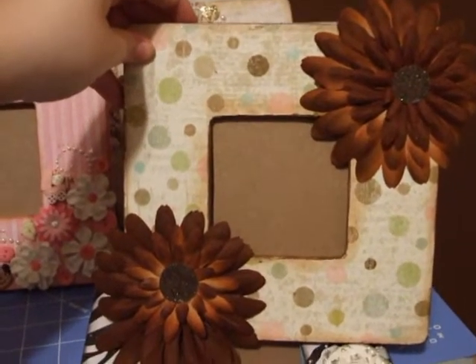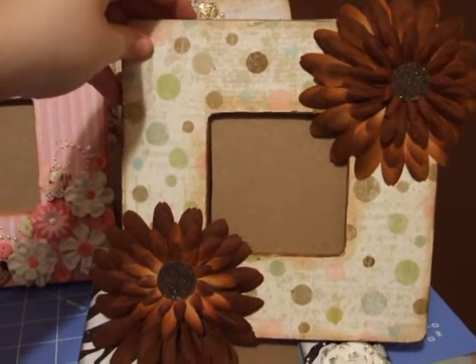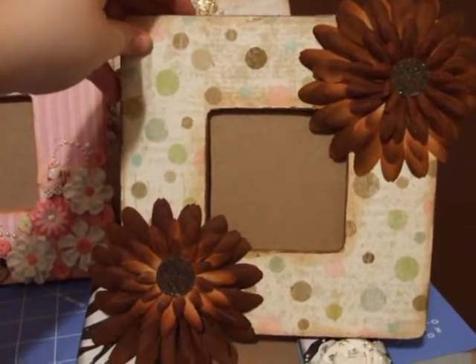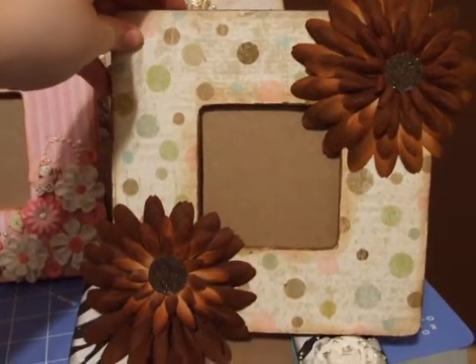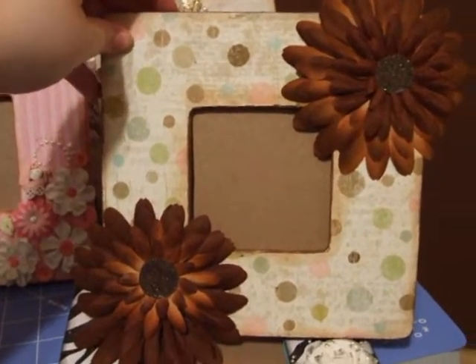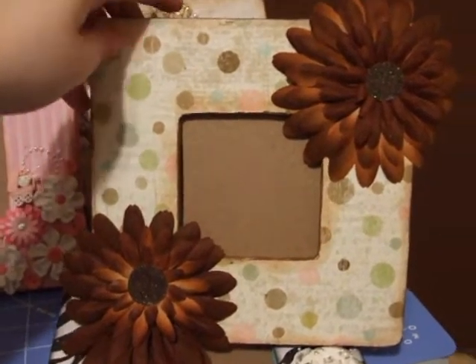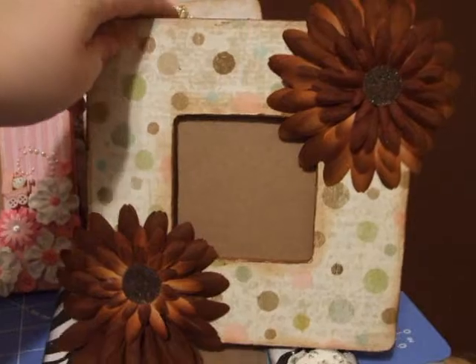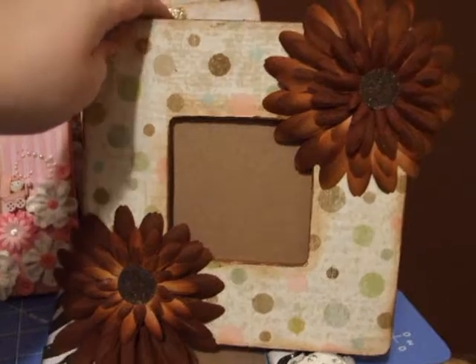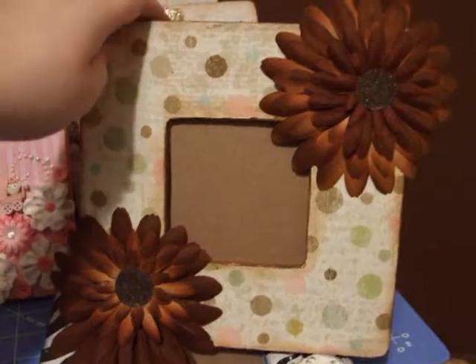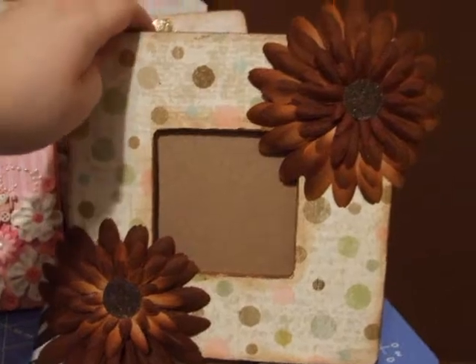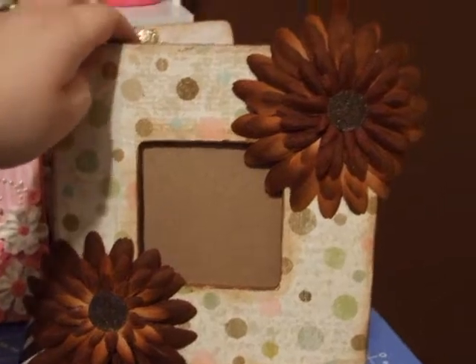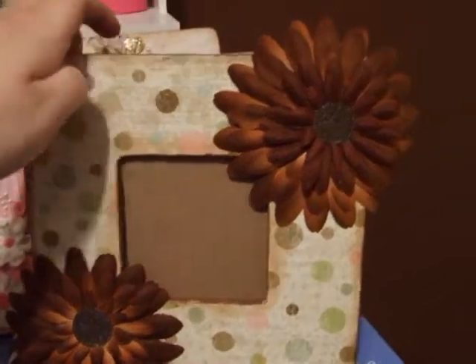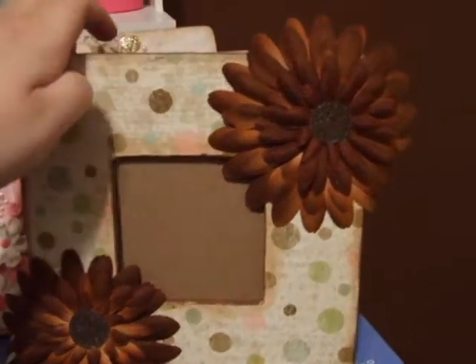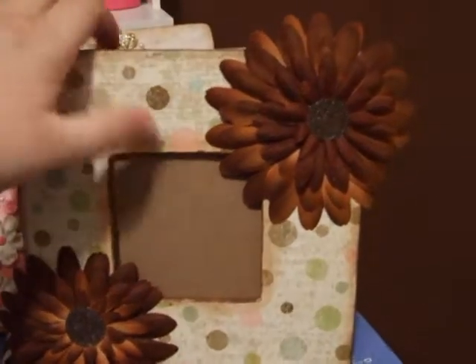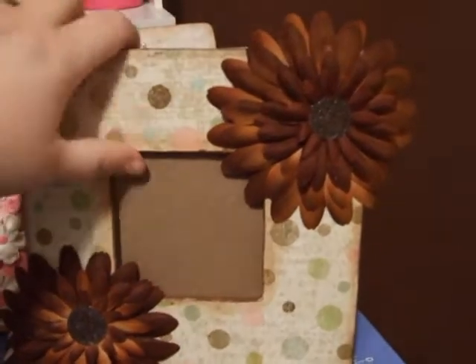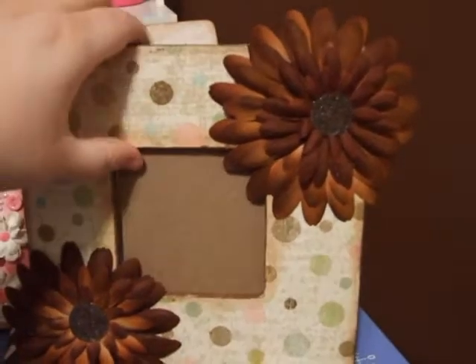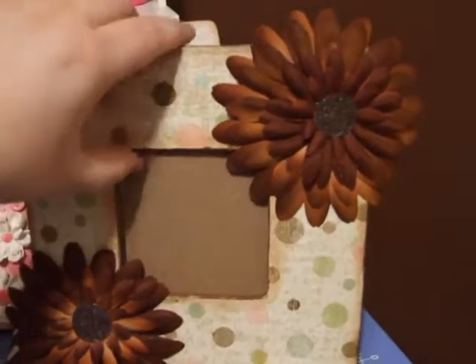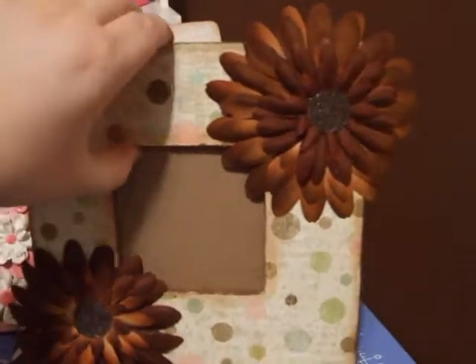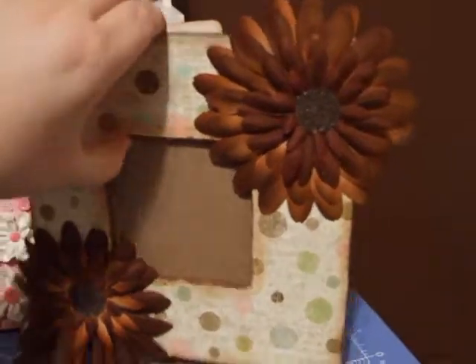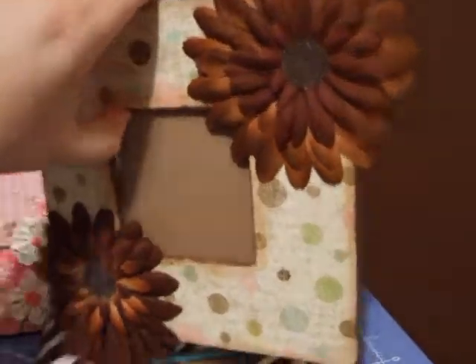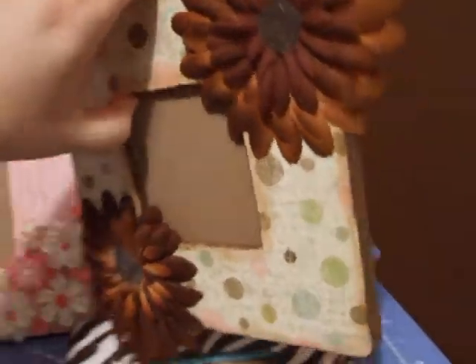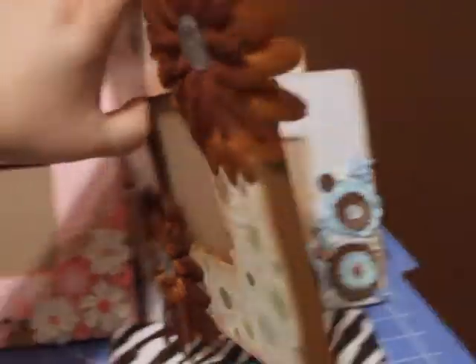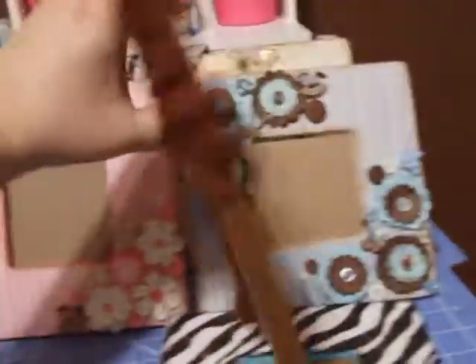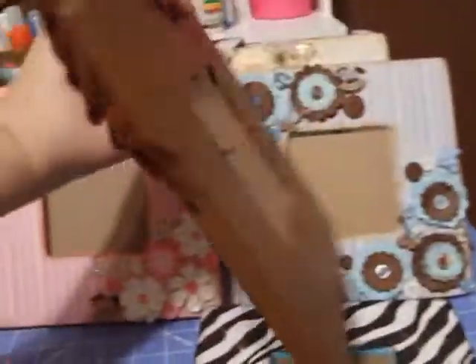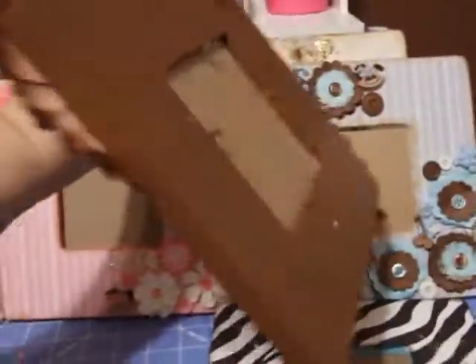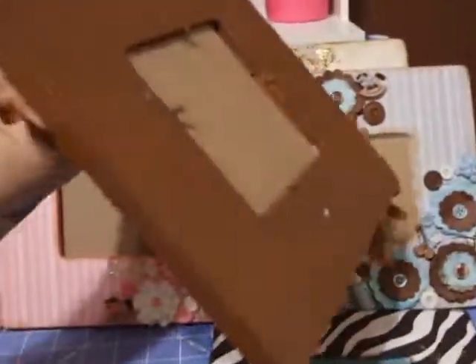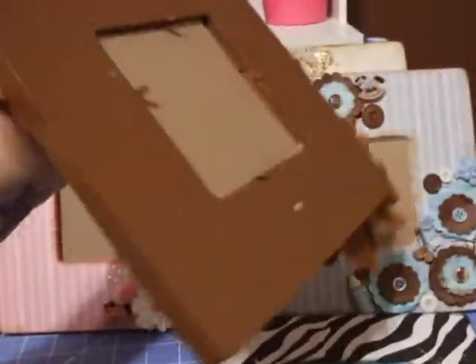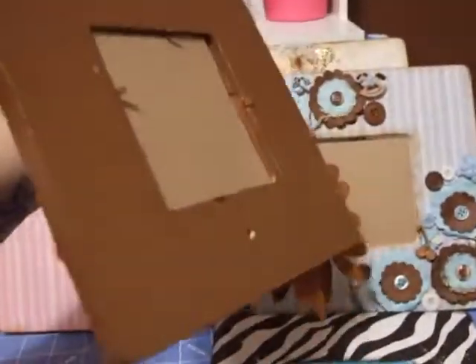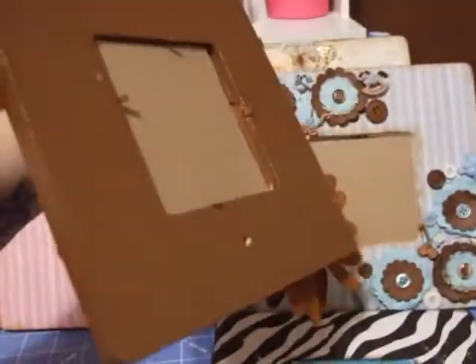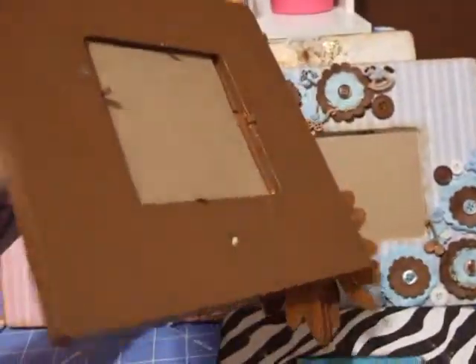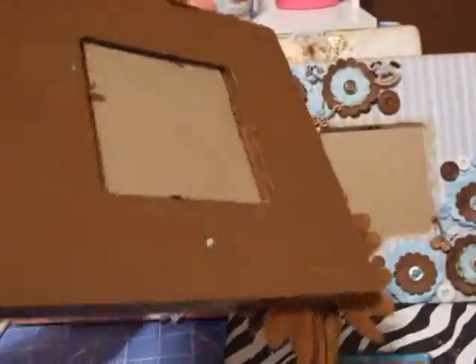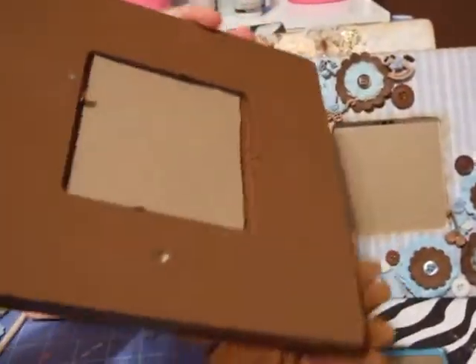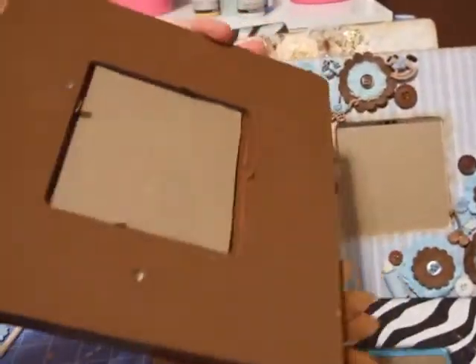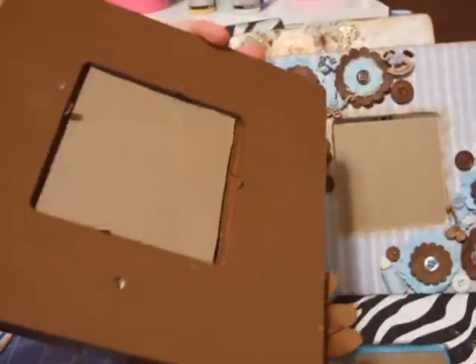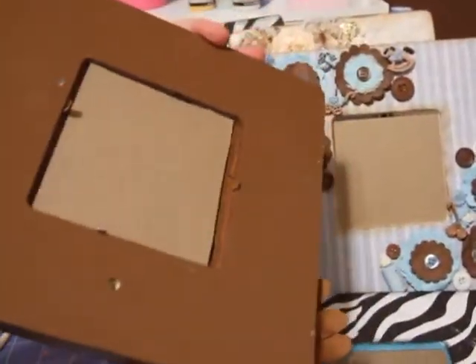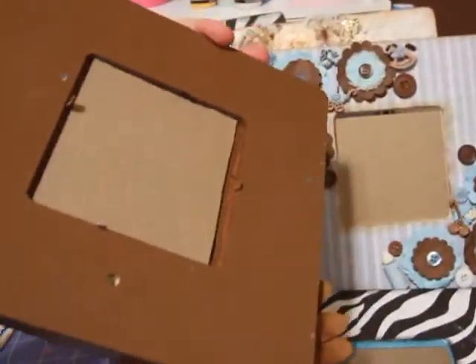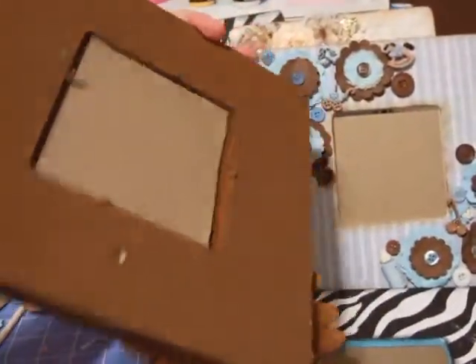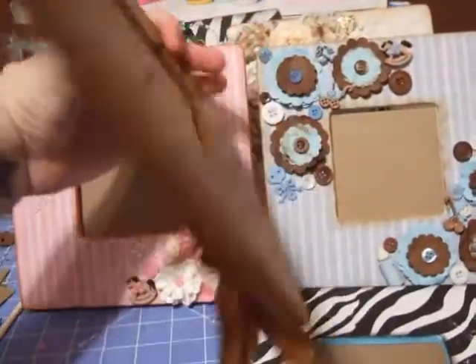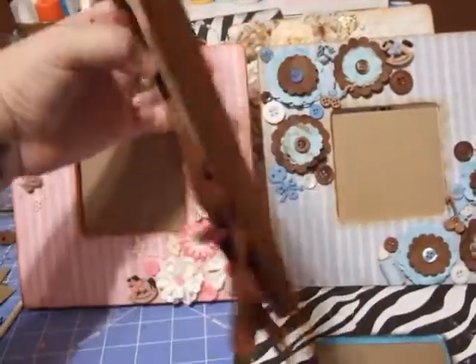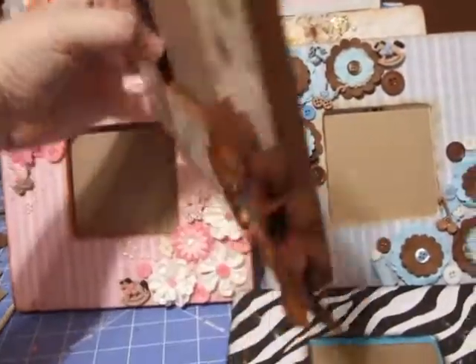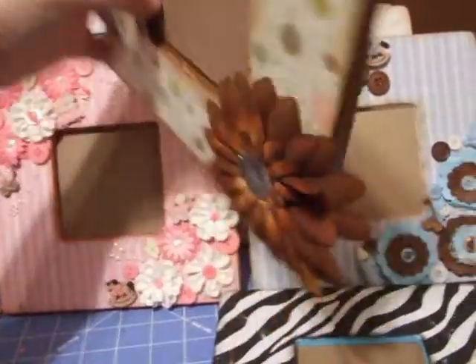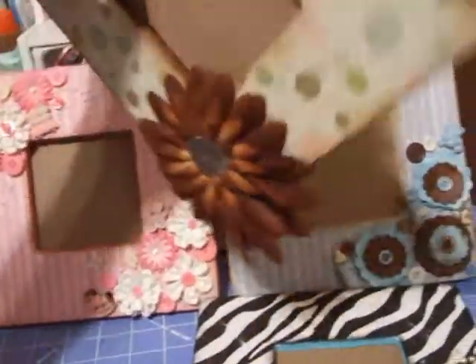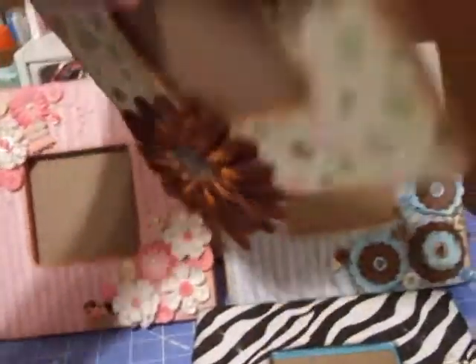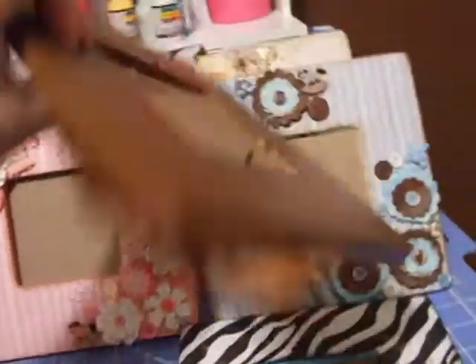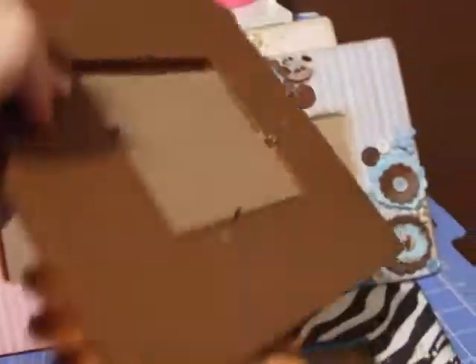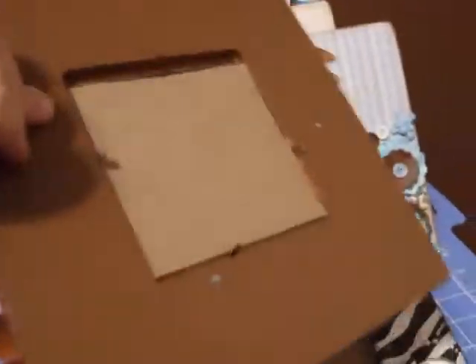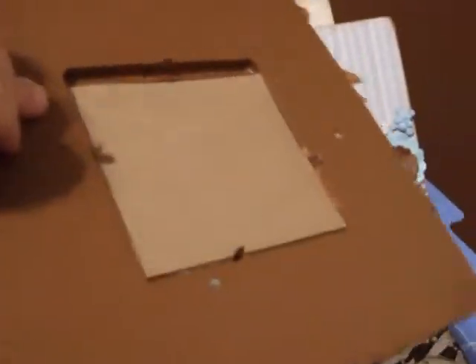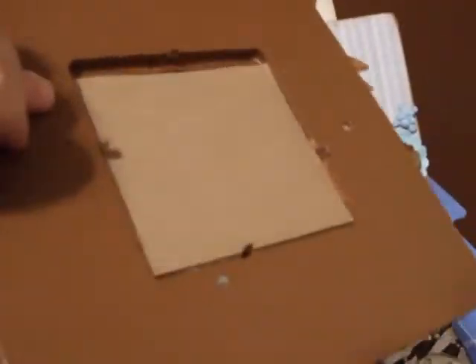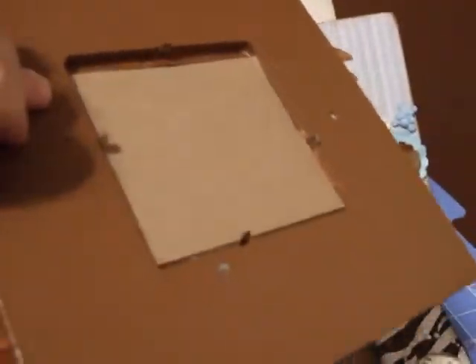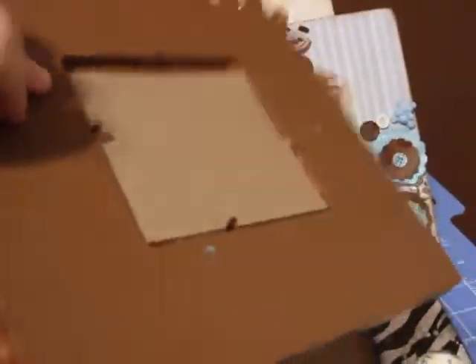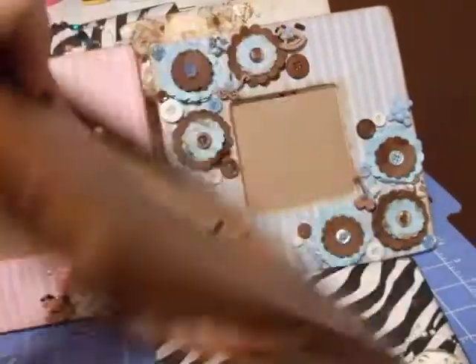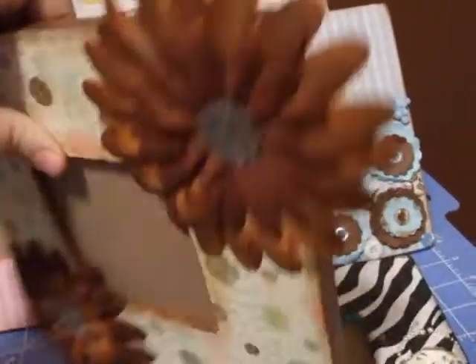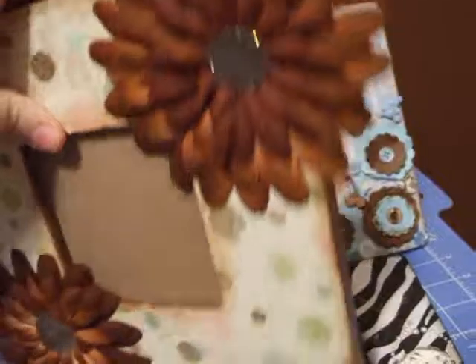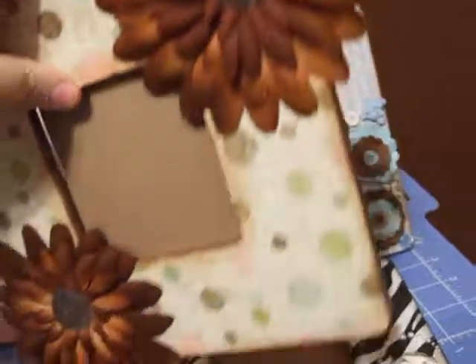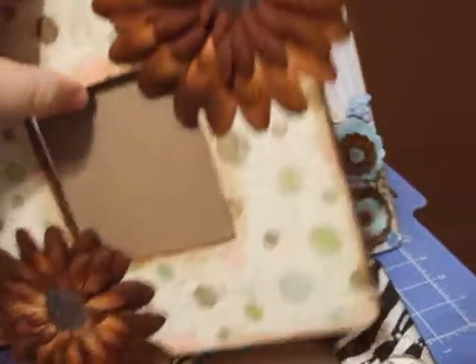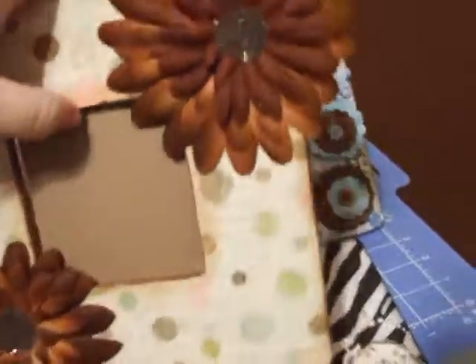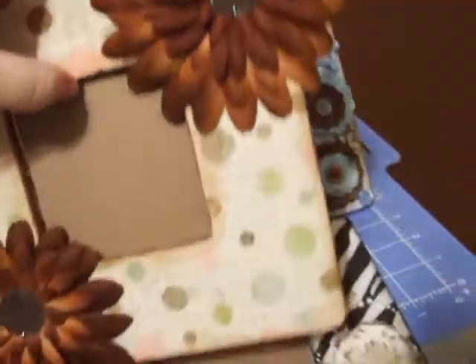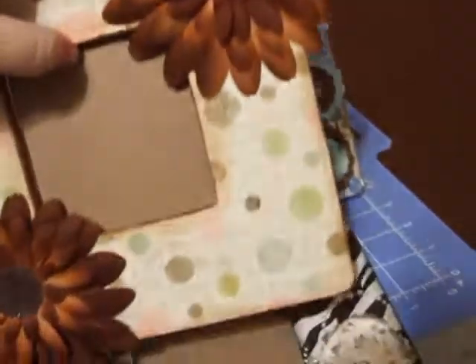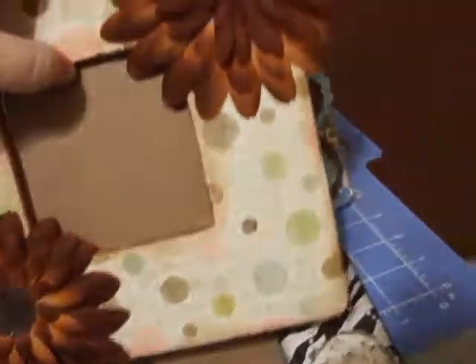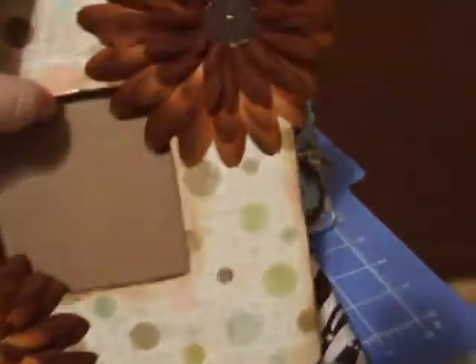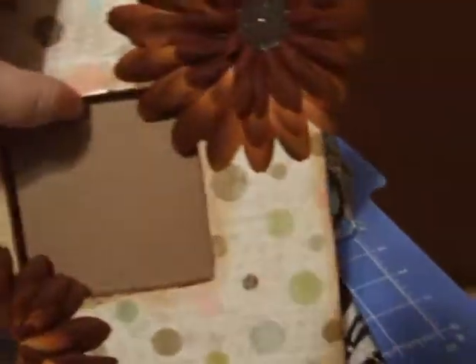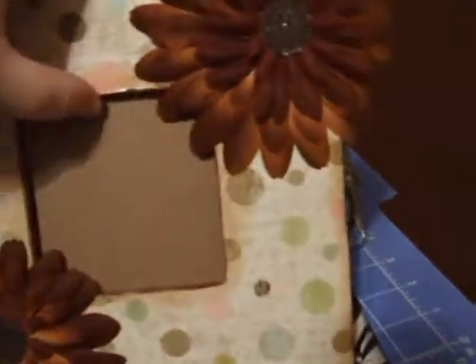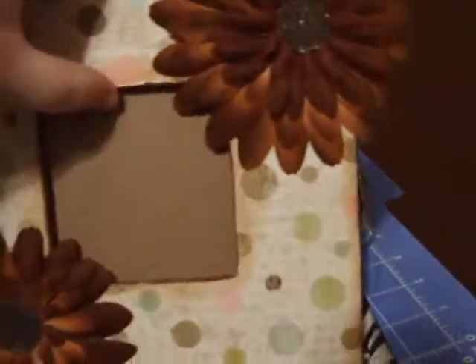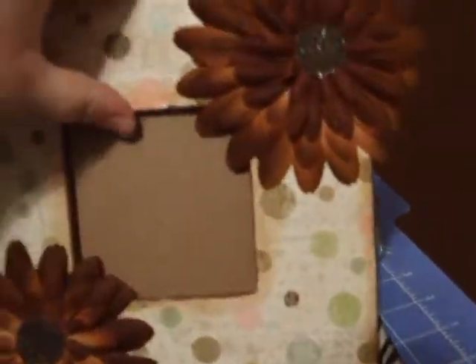The back is just brown. I didn't put the little stand in yet.